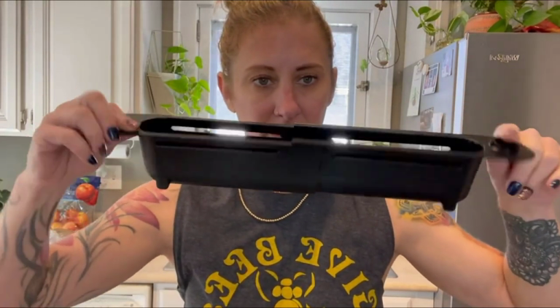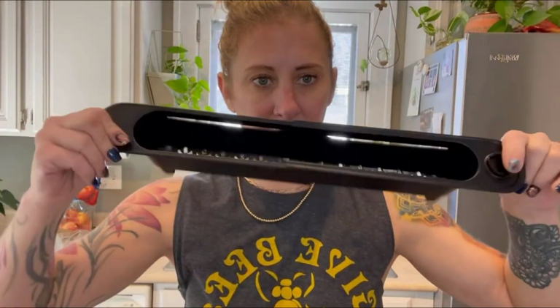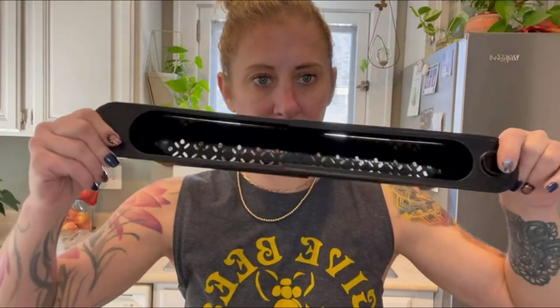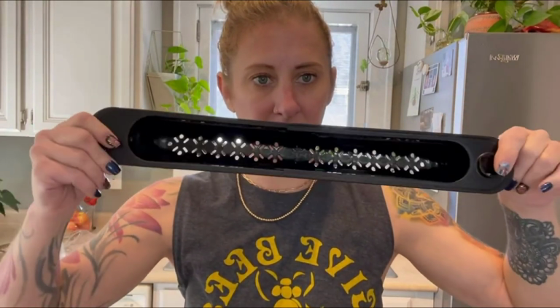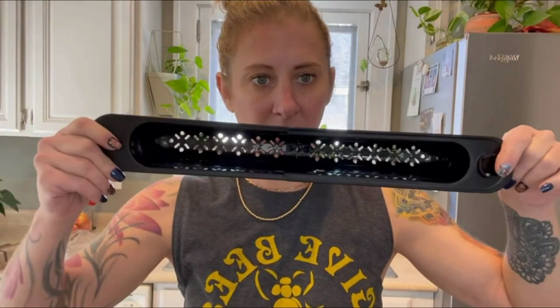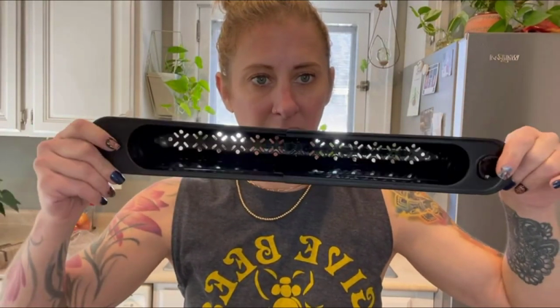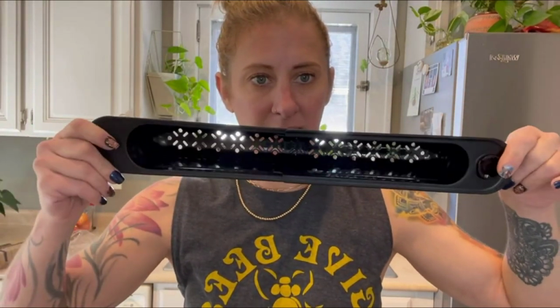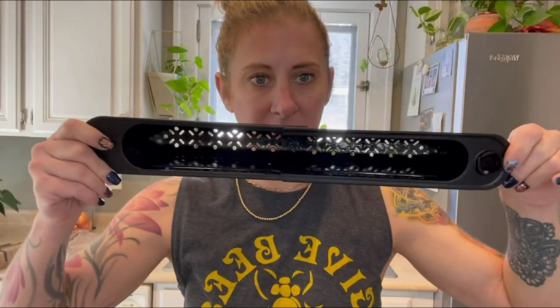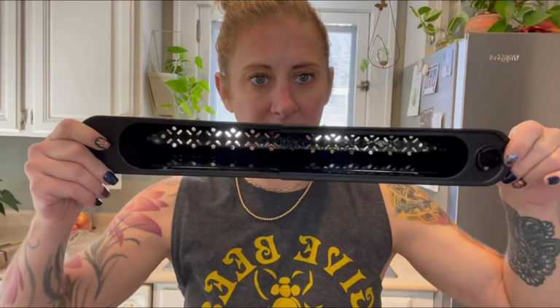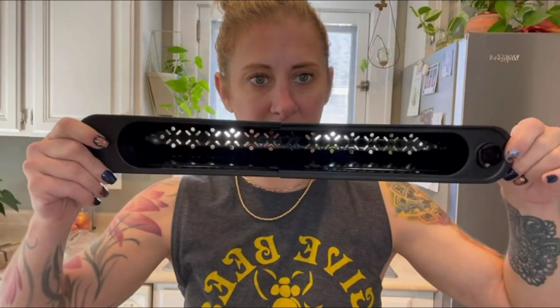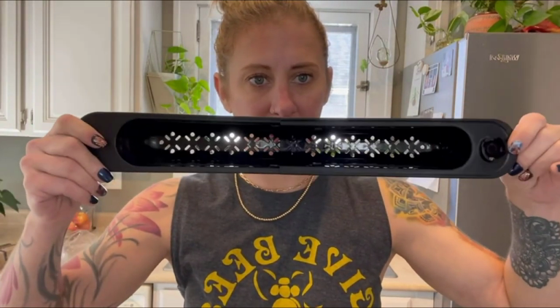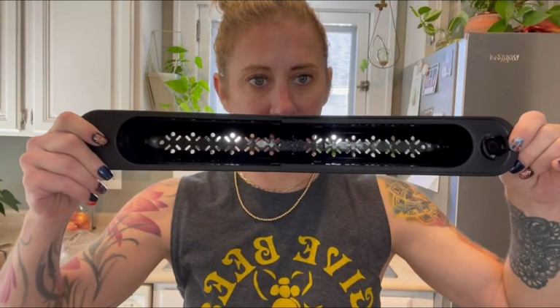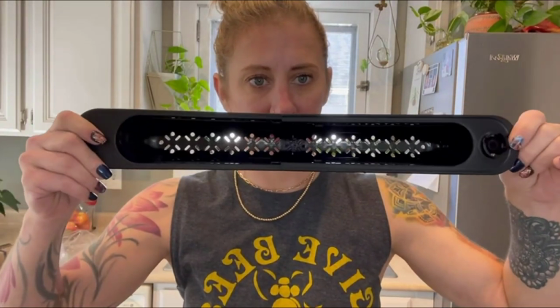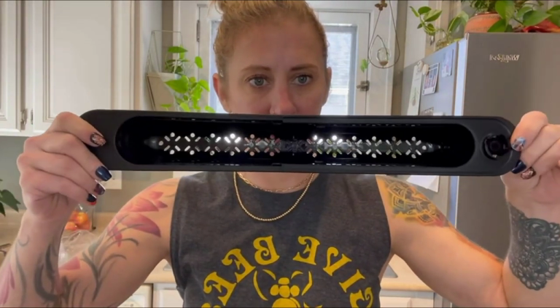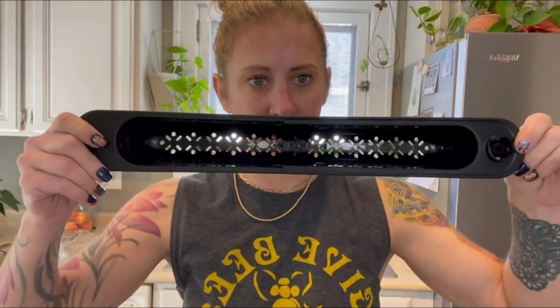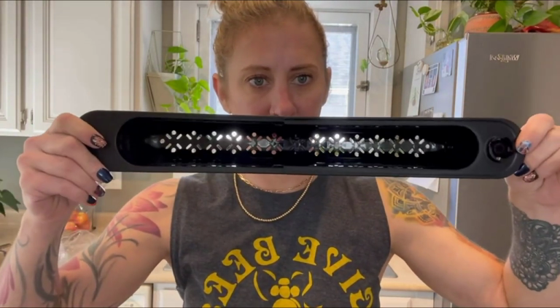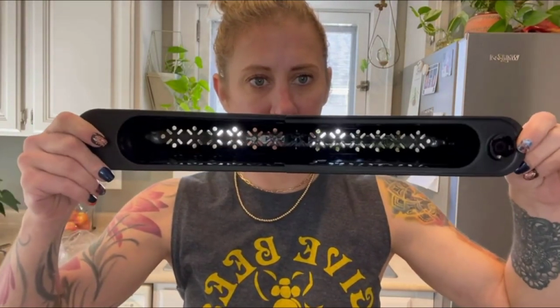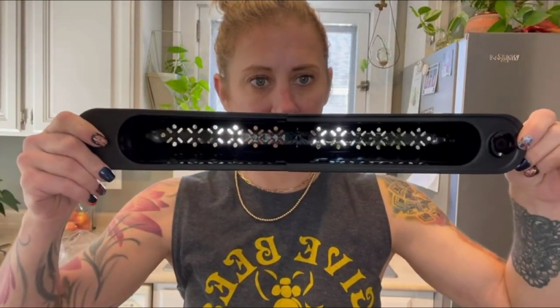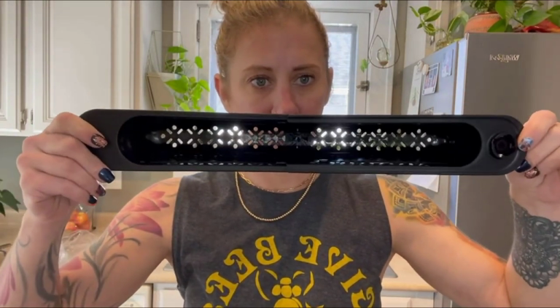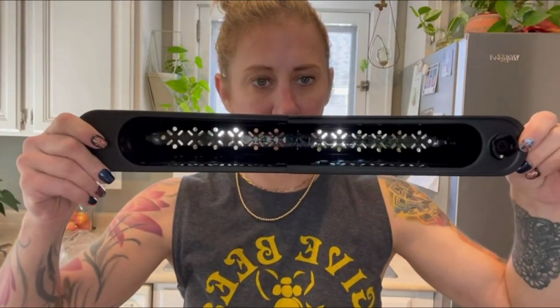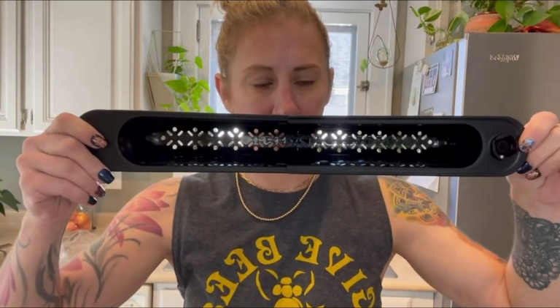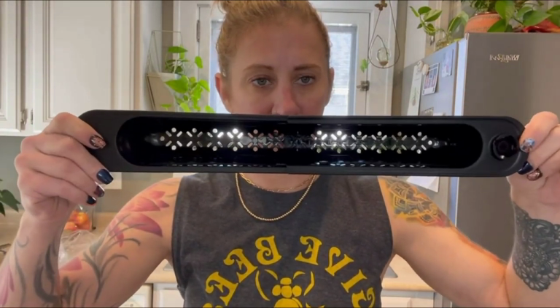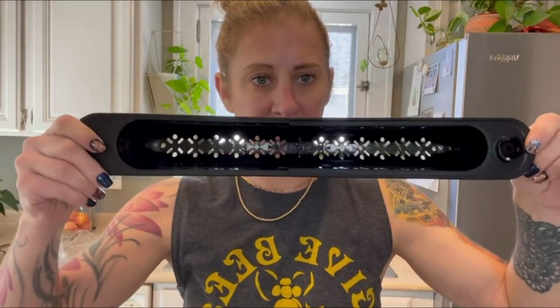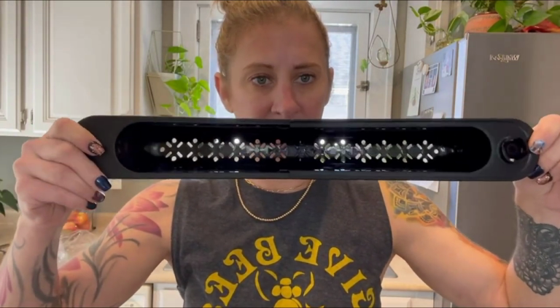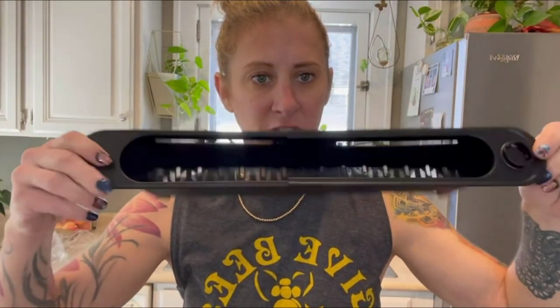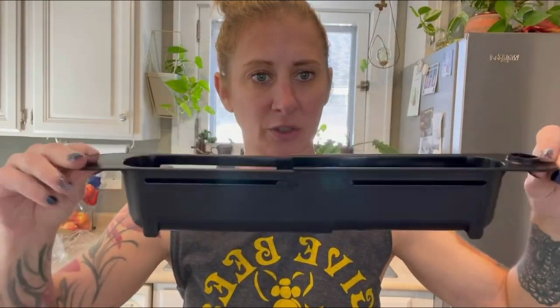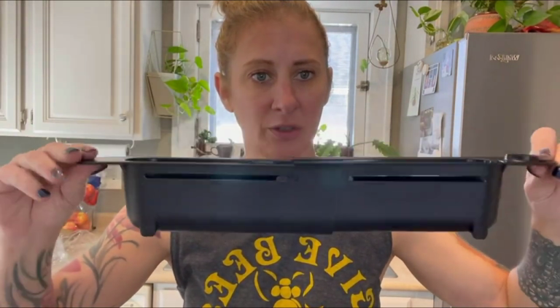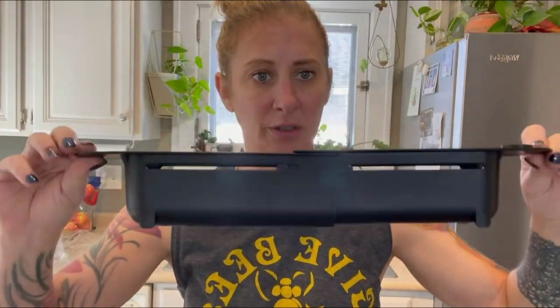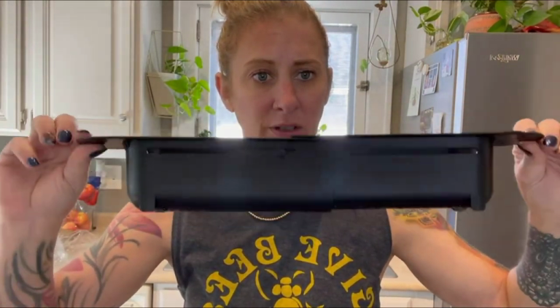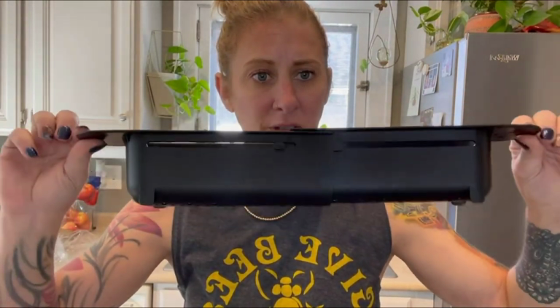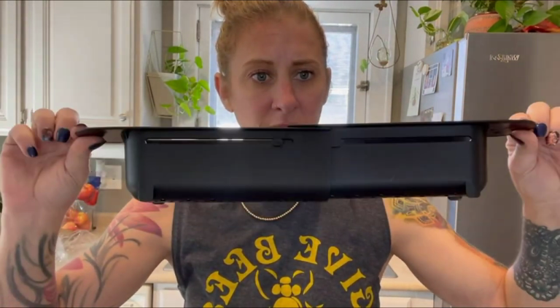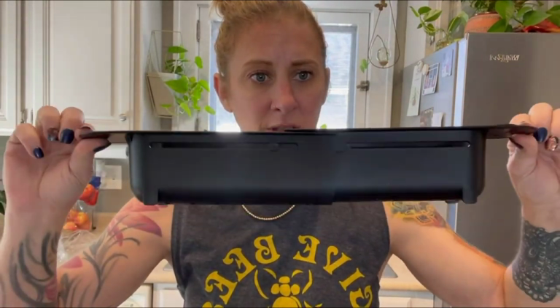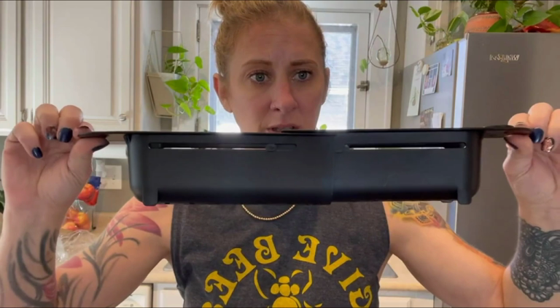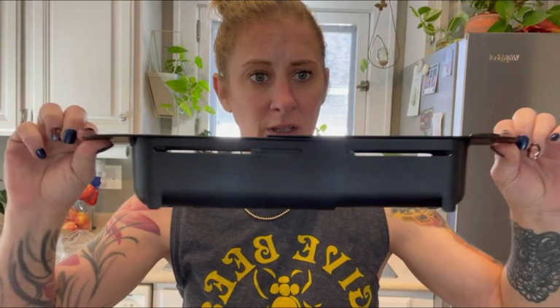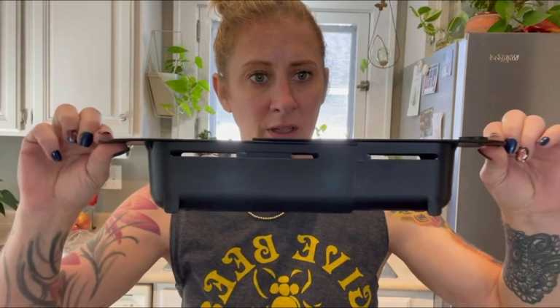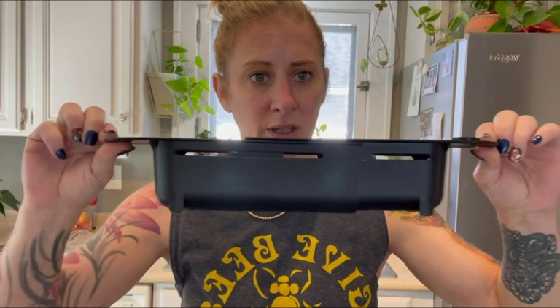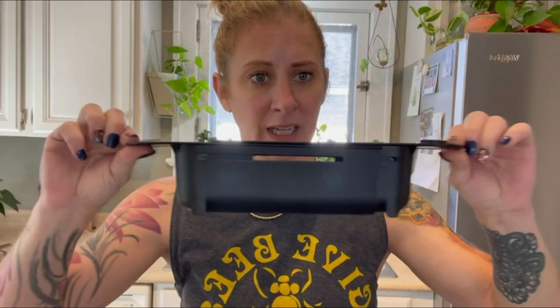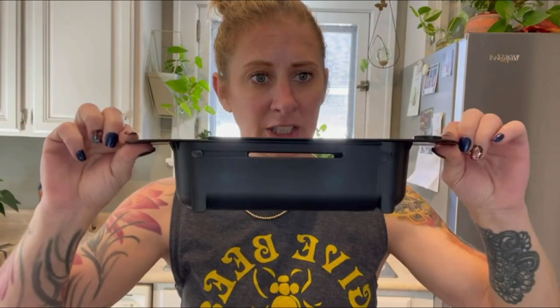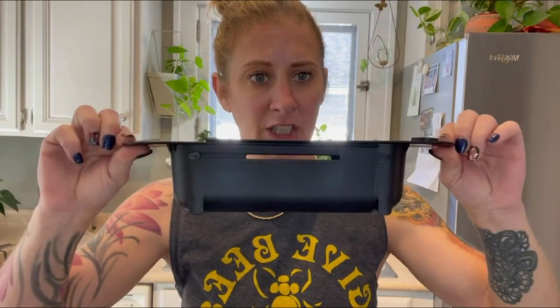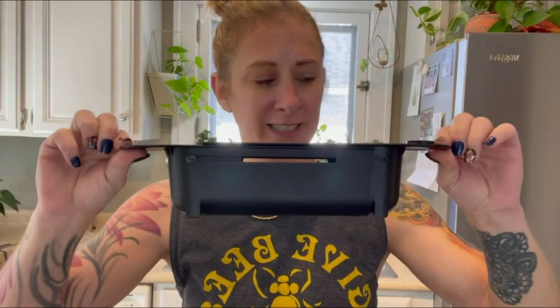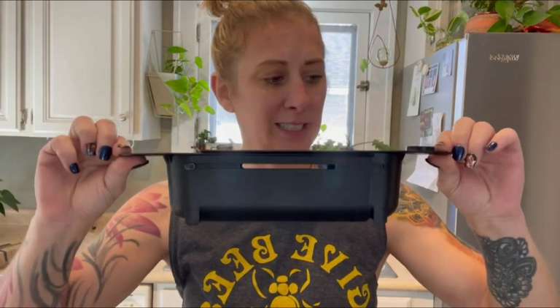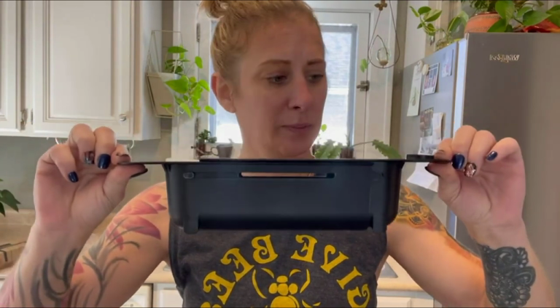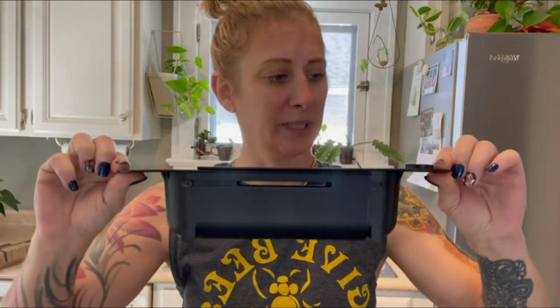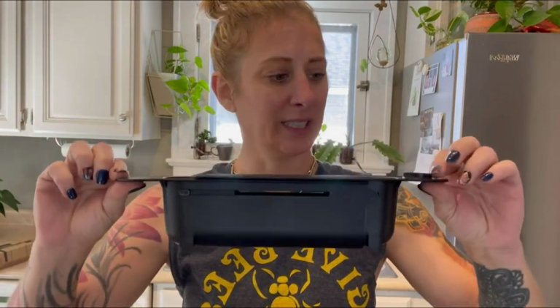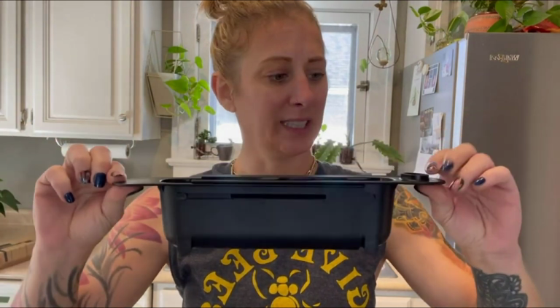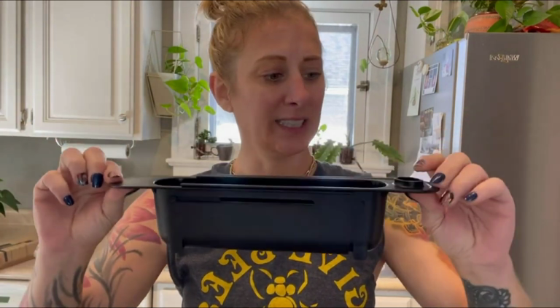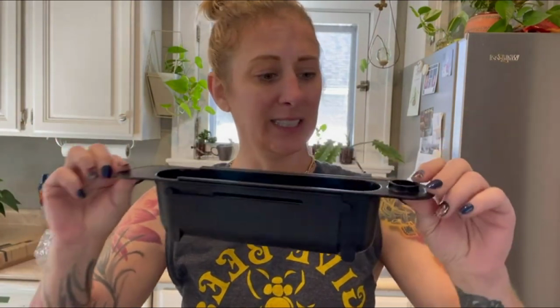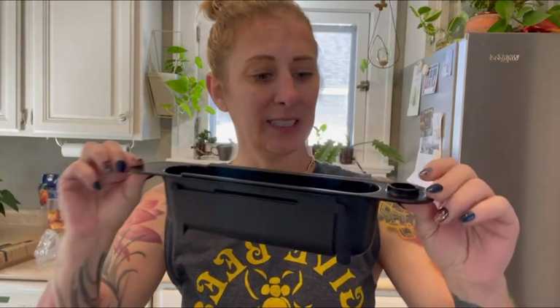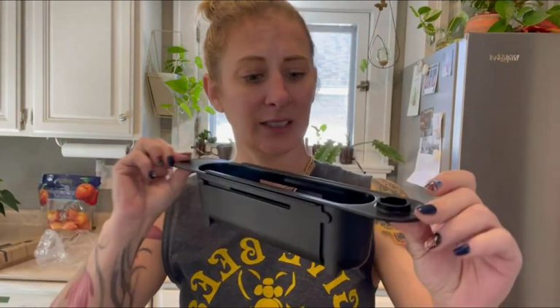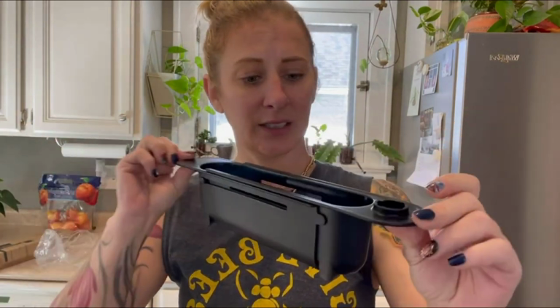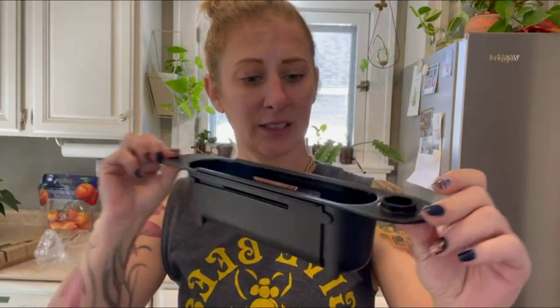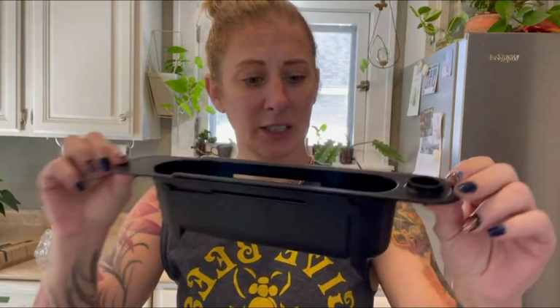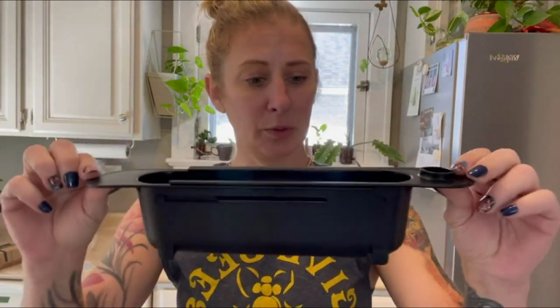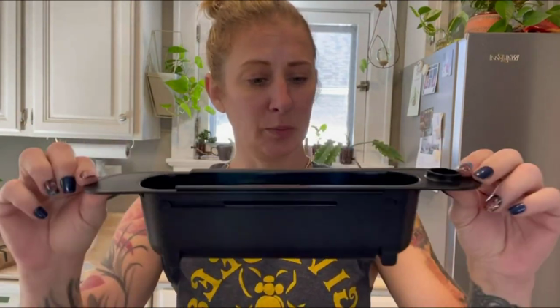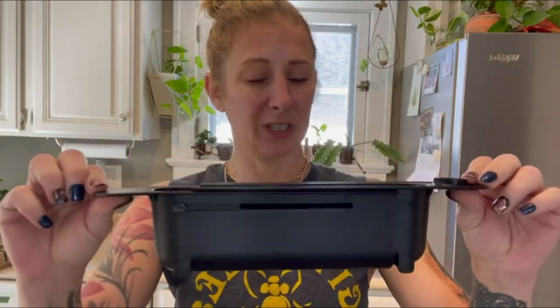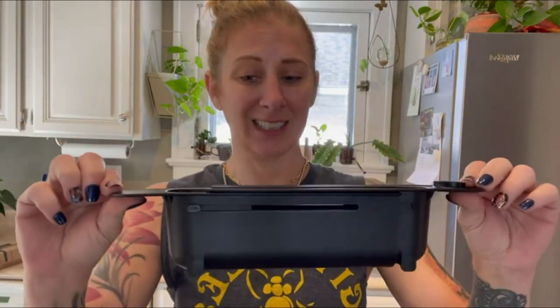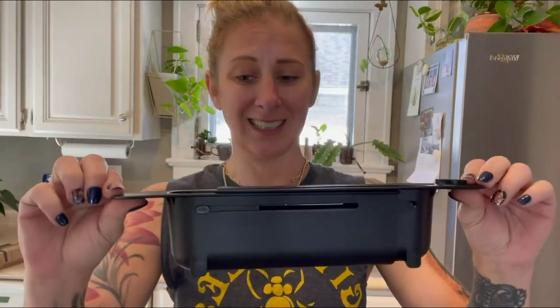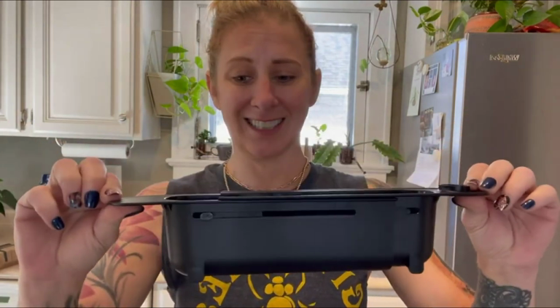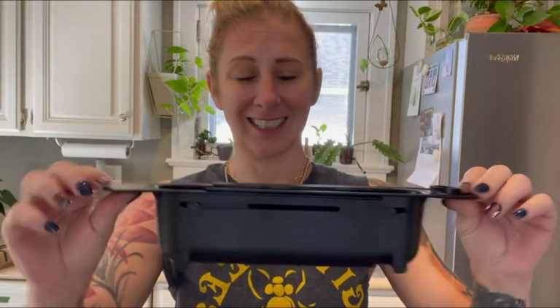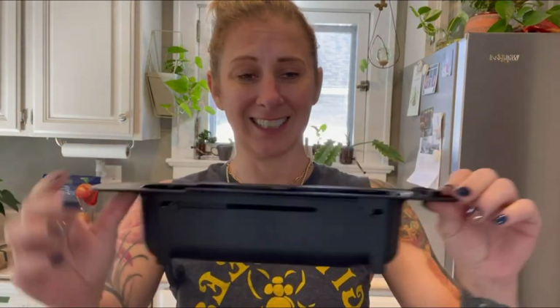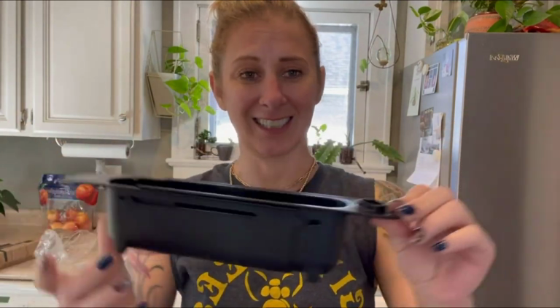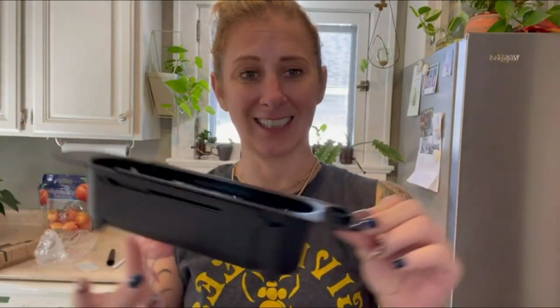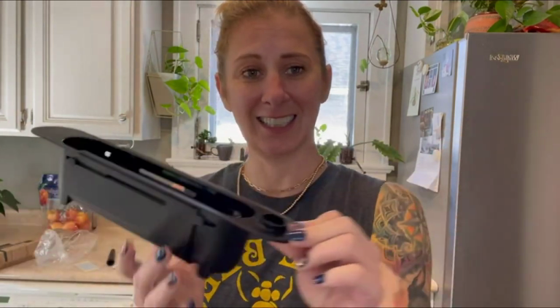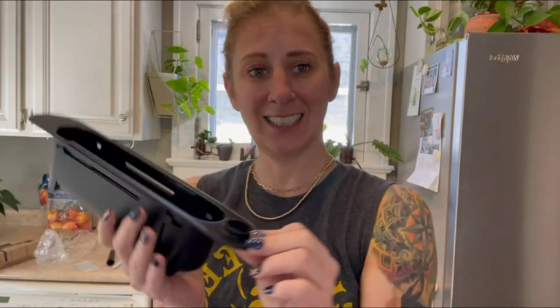I love the color. It has drain holes, adjustability, and it's super easy to clean.